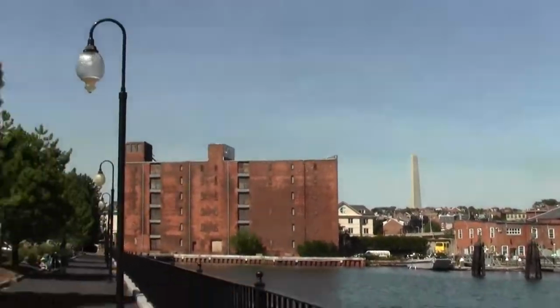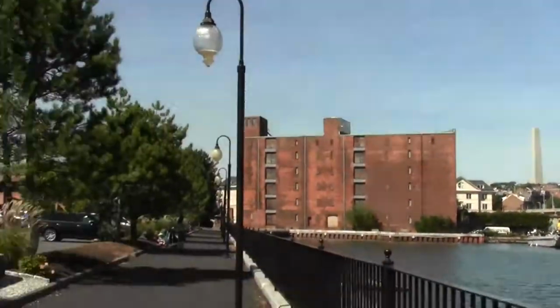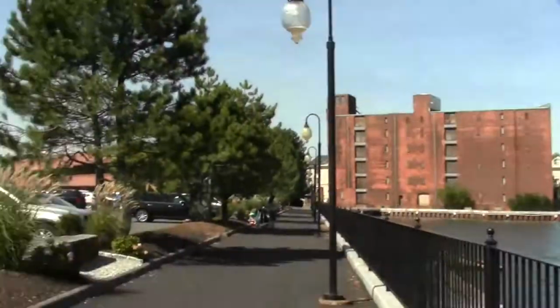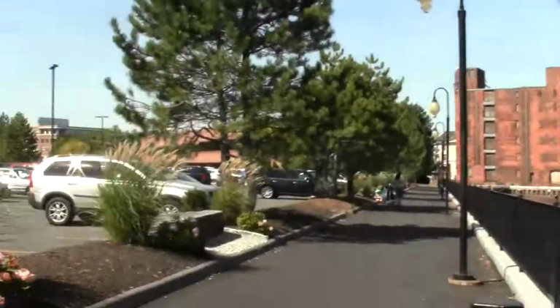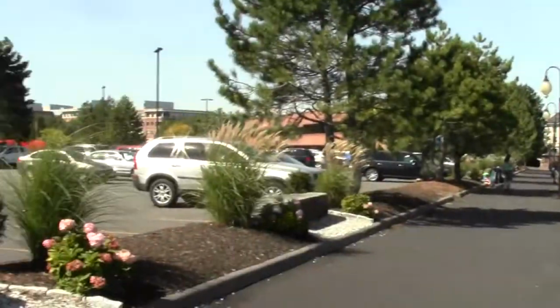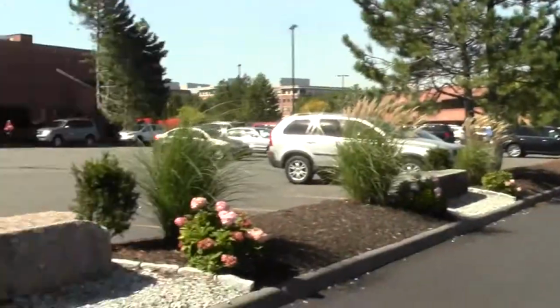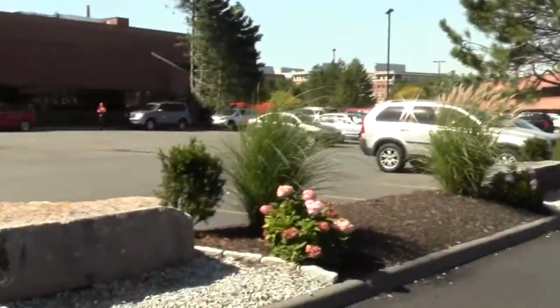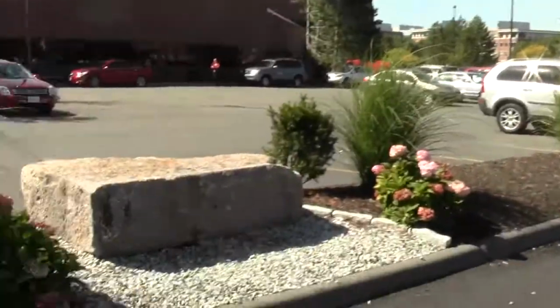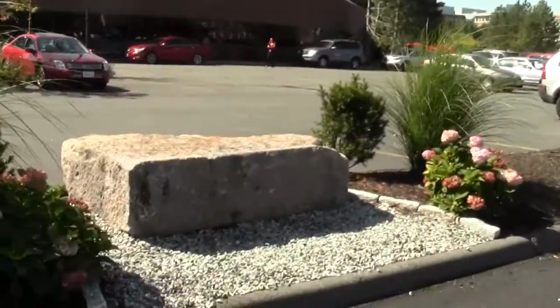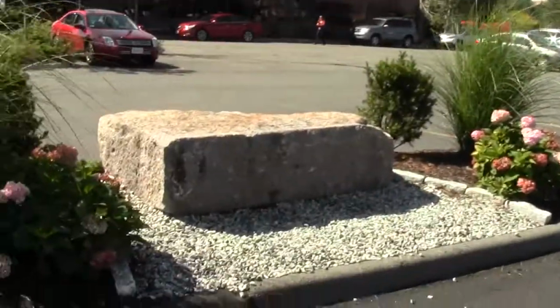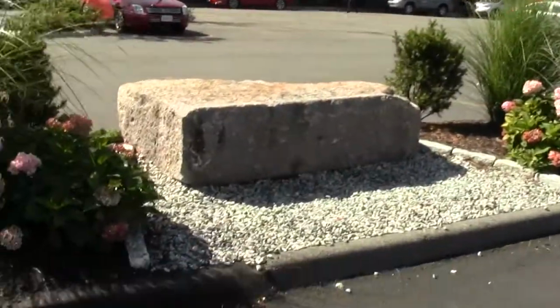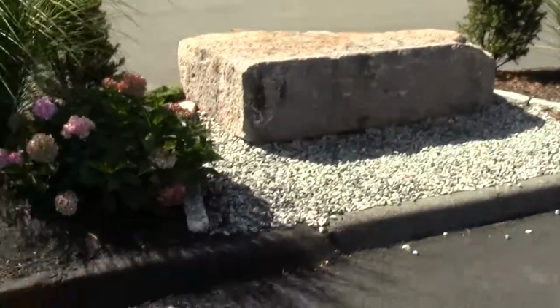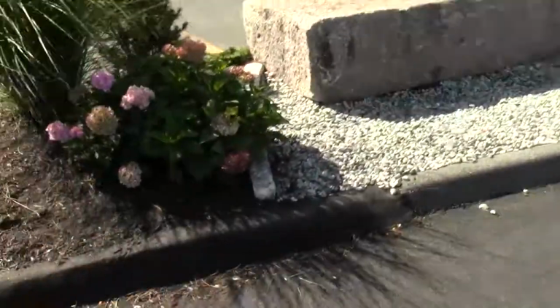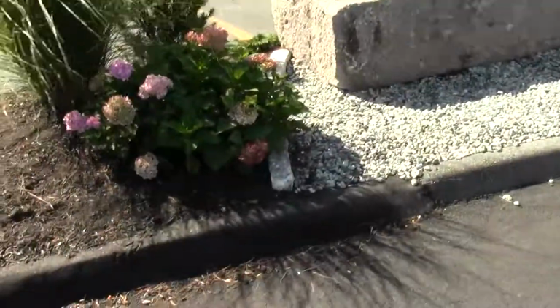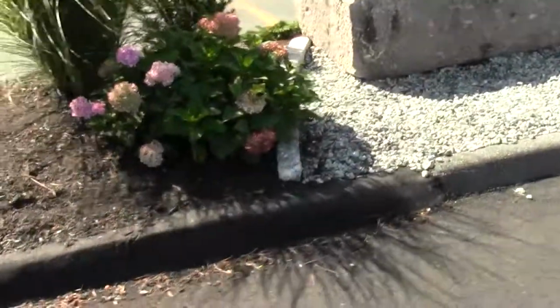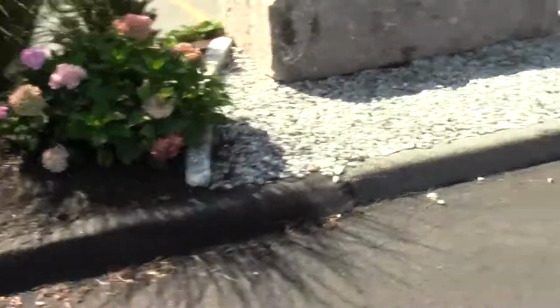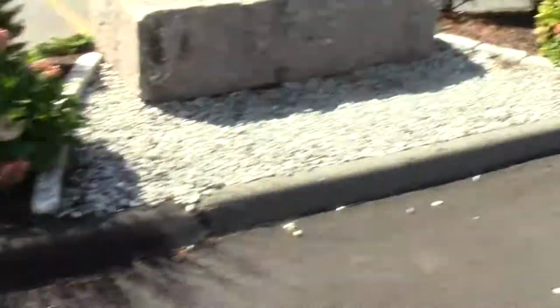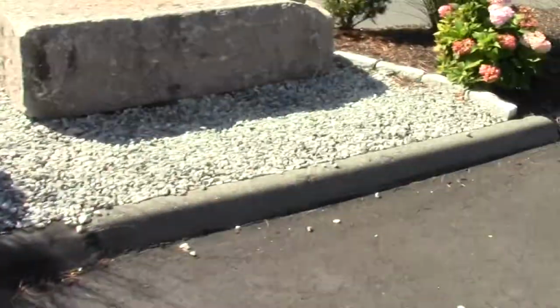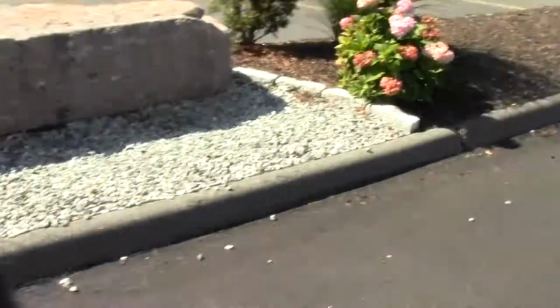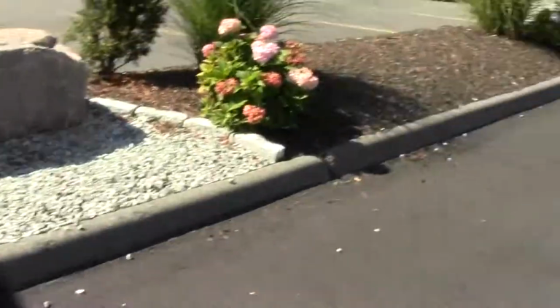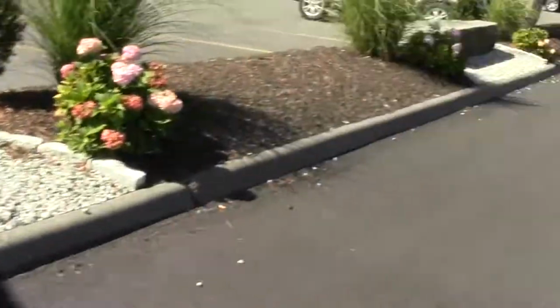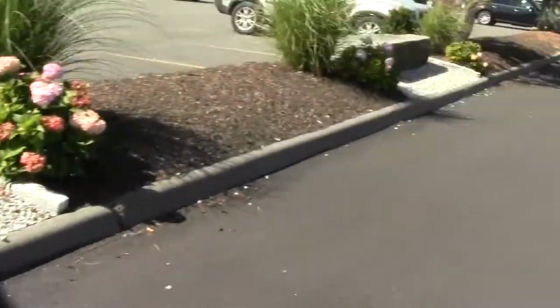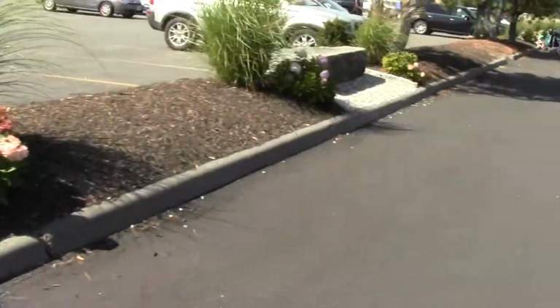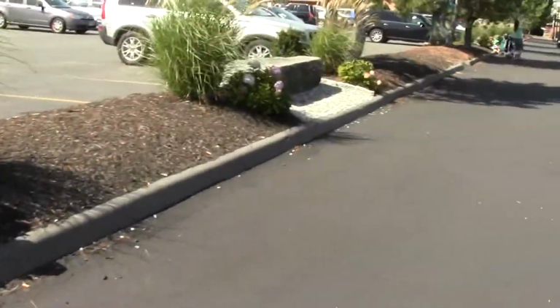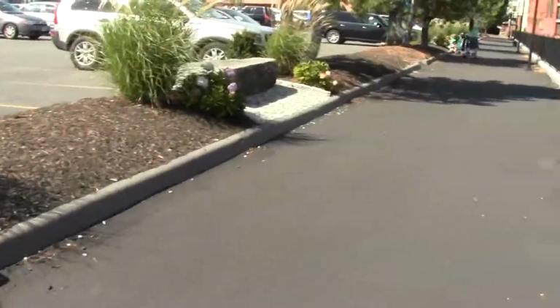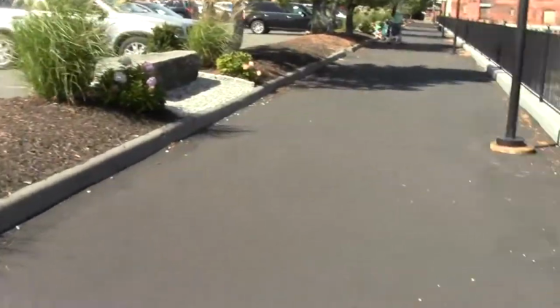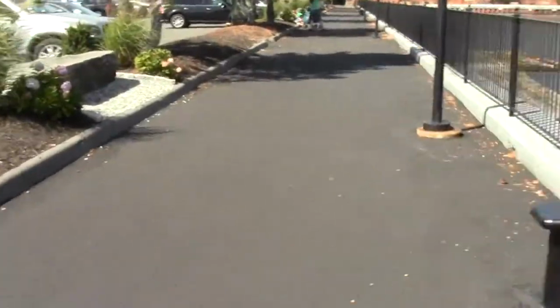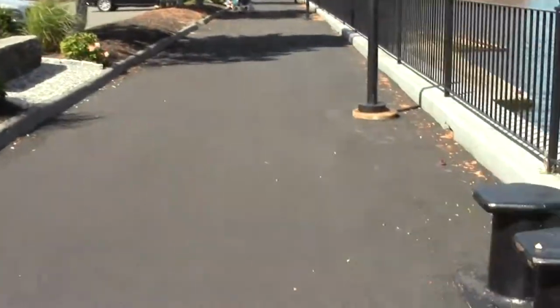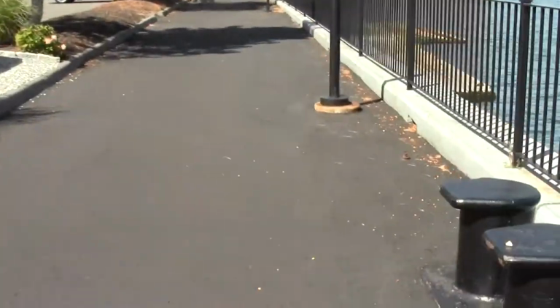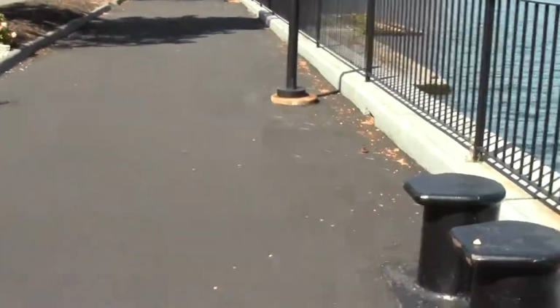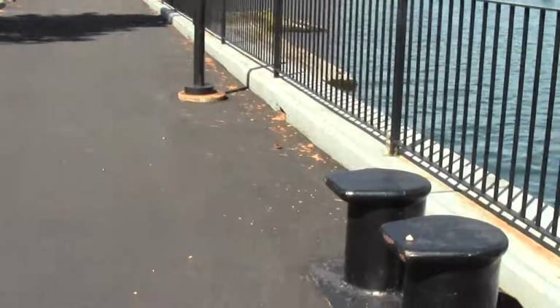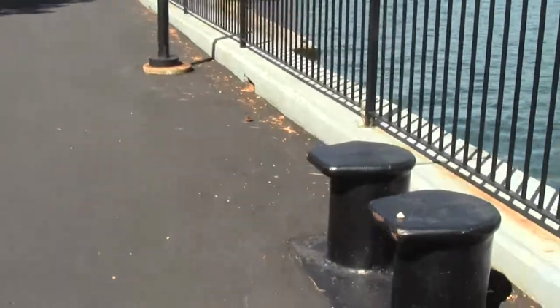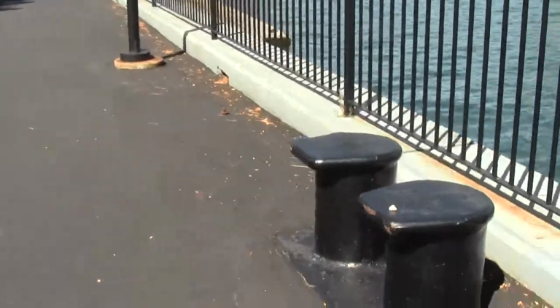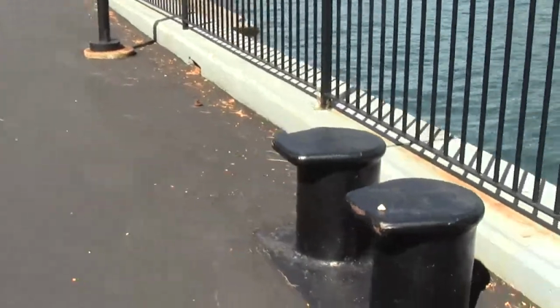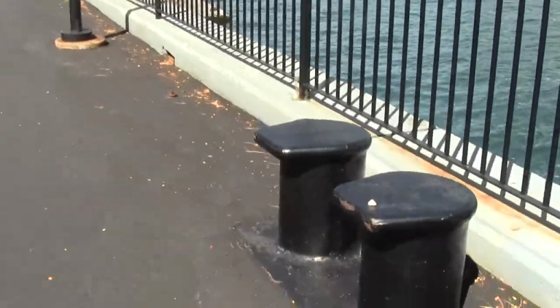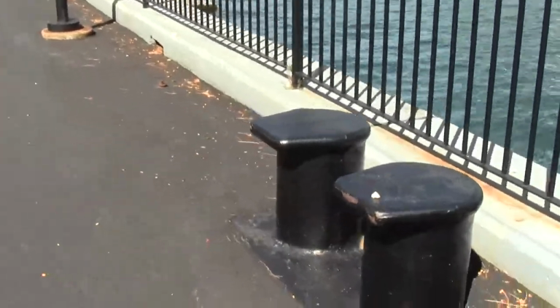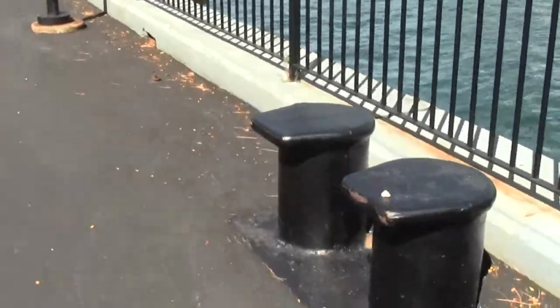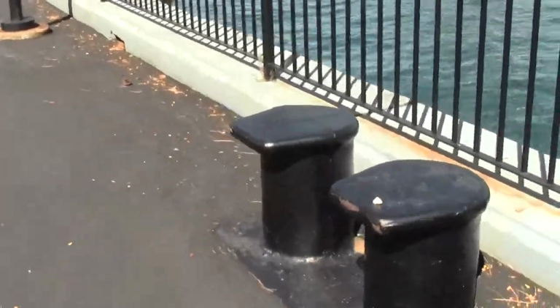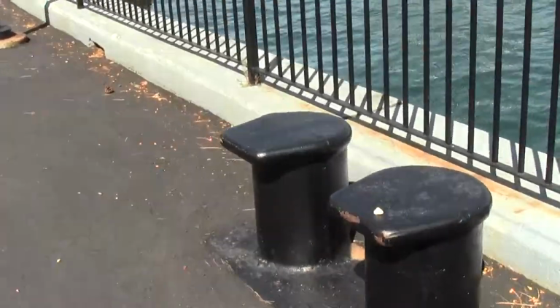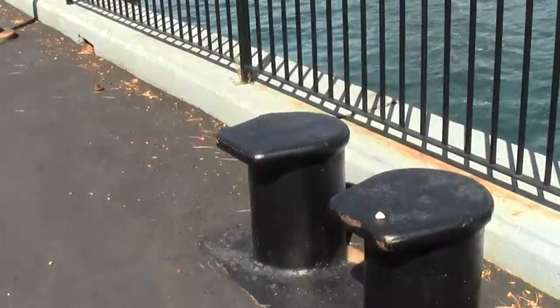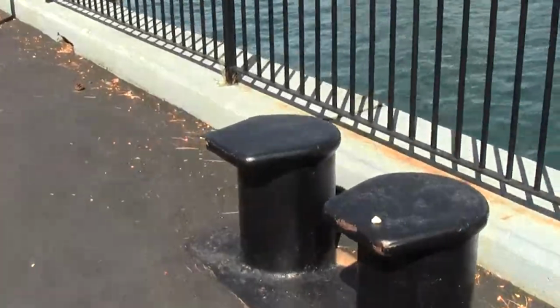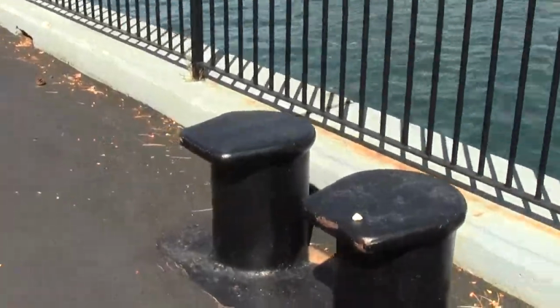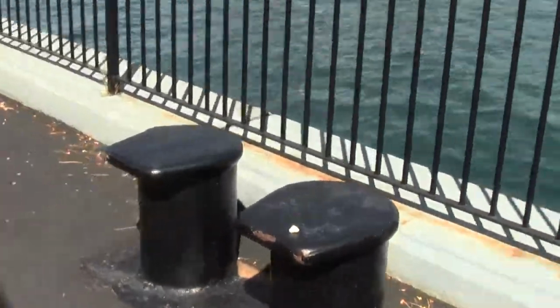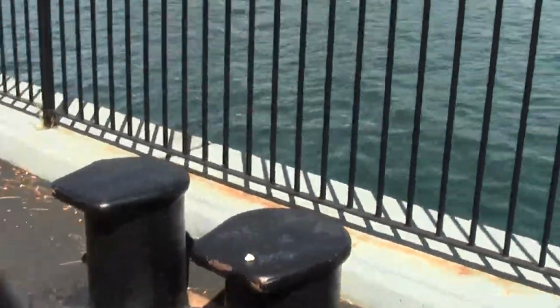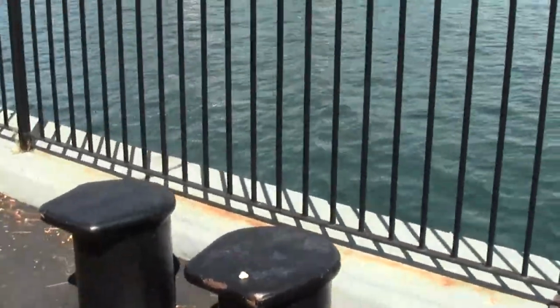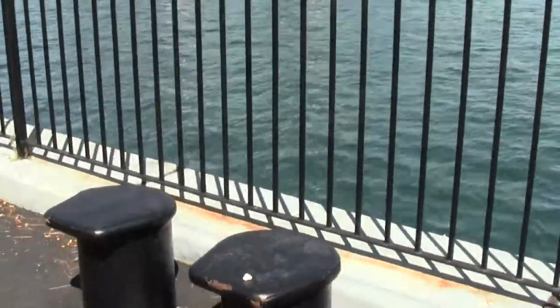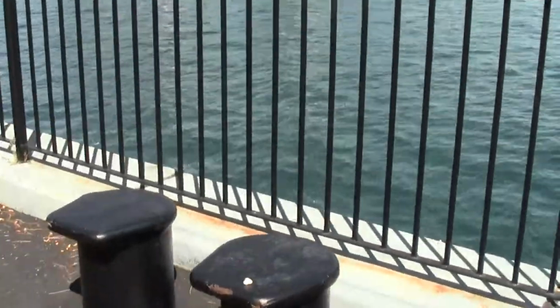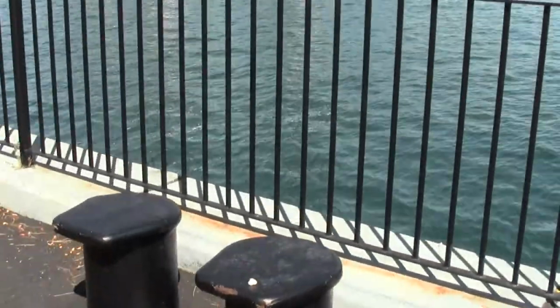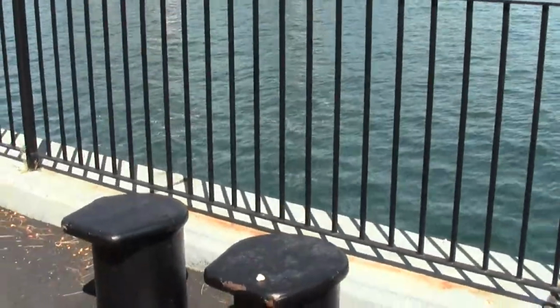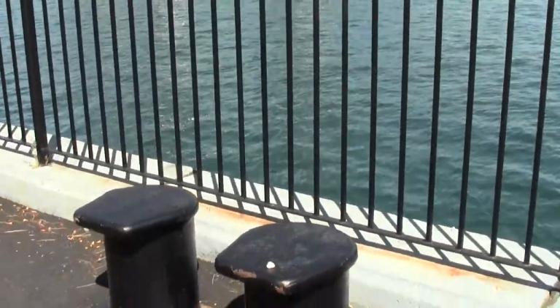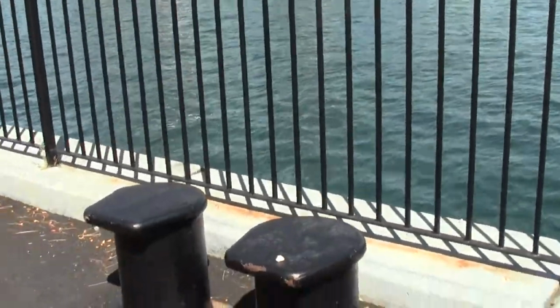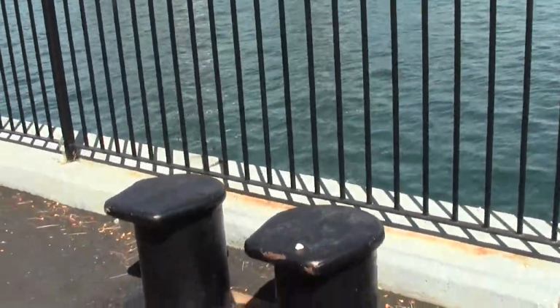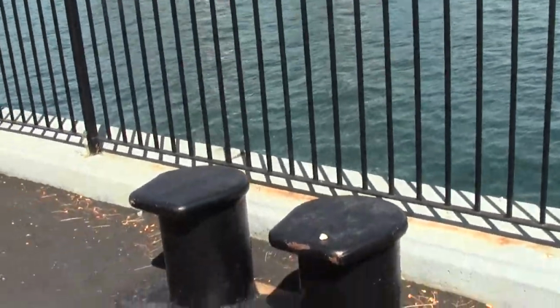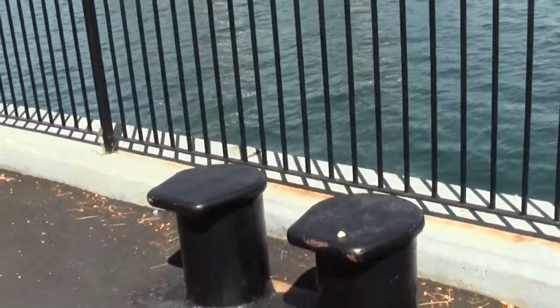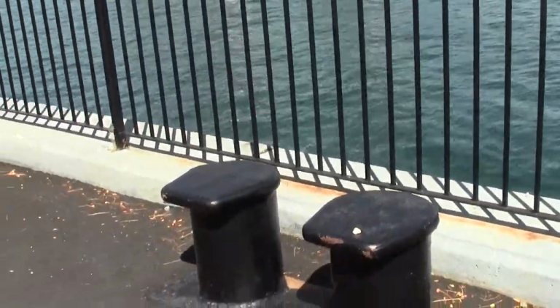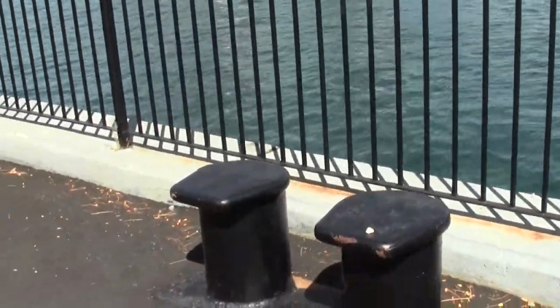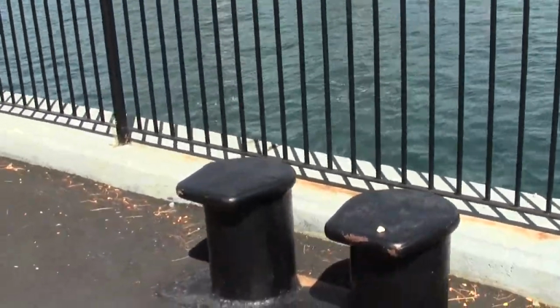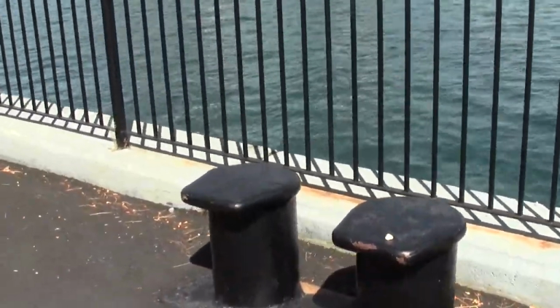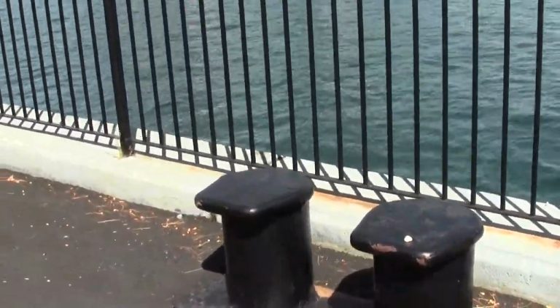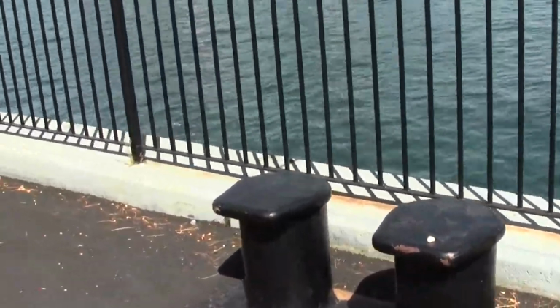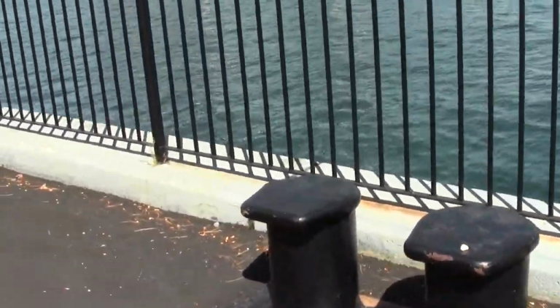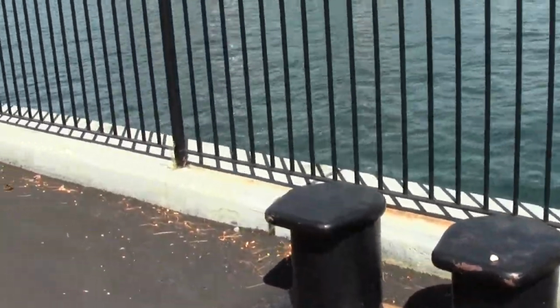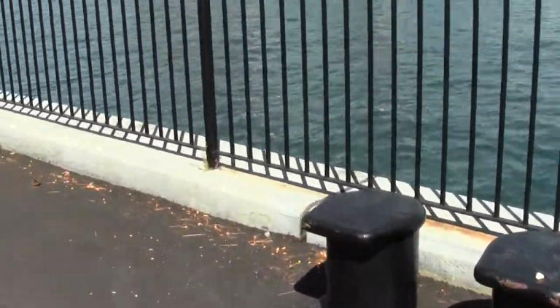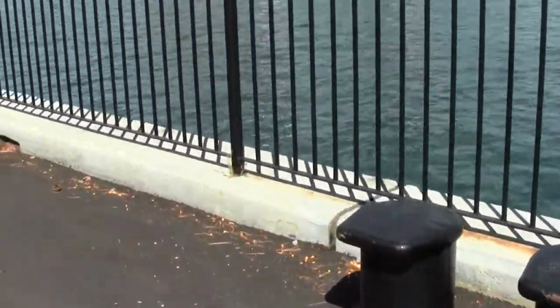Some important pieces of granite. Some important bollards. Gotta have bollards.